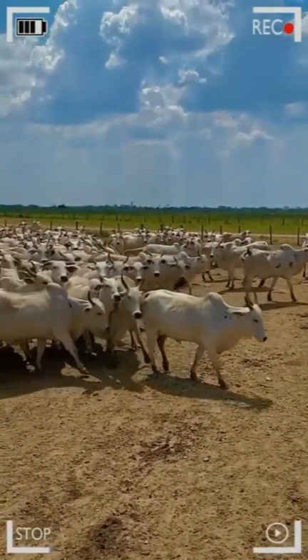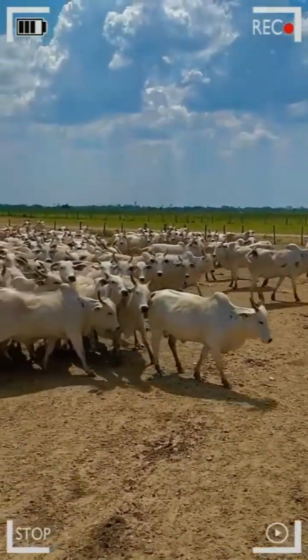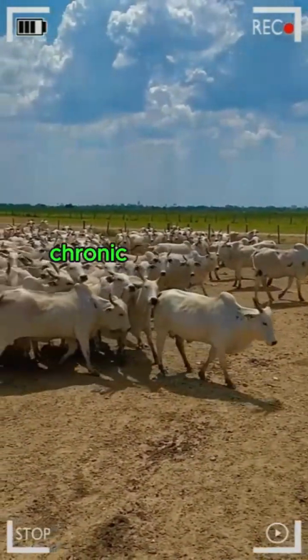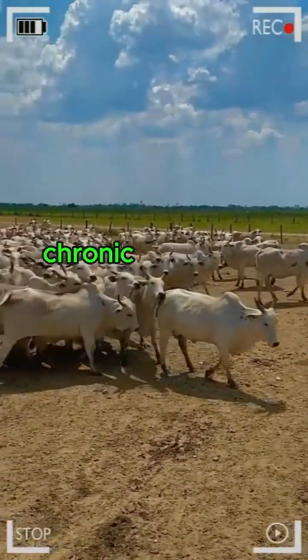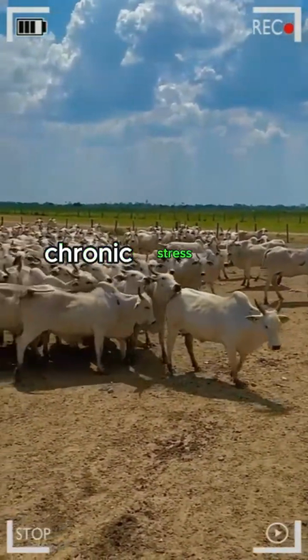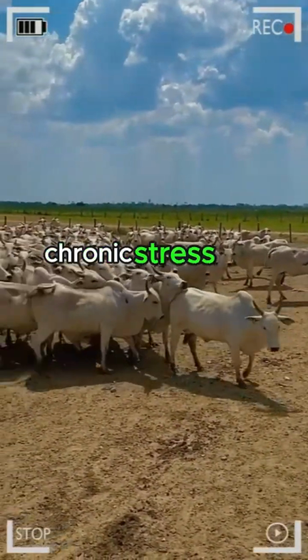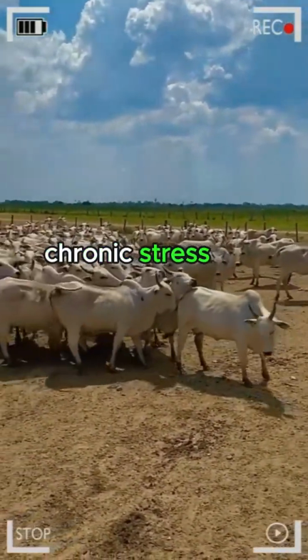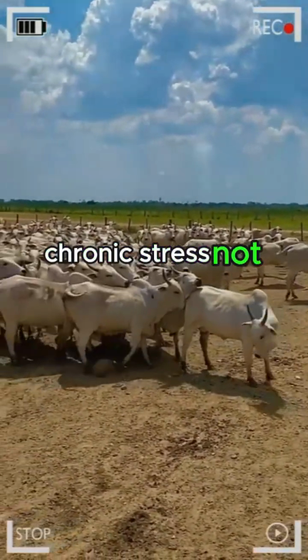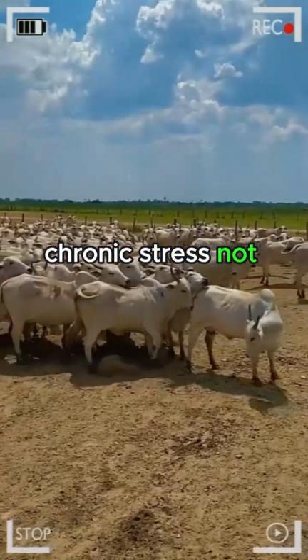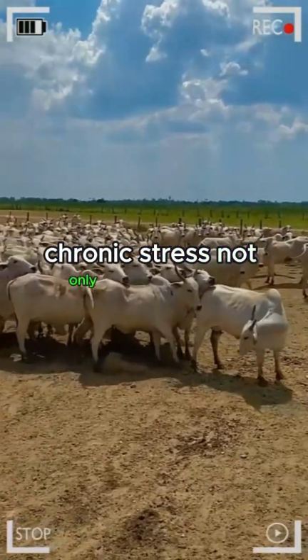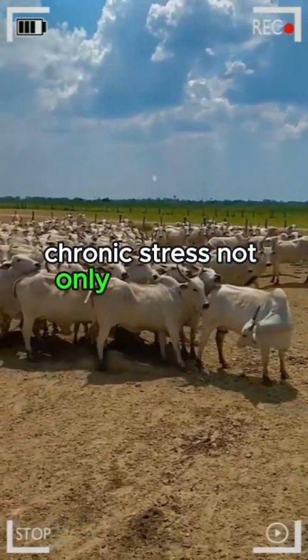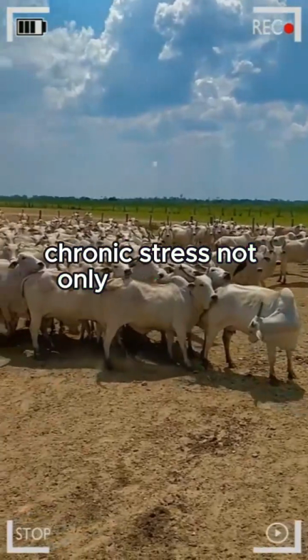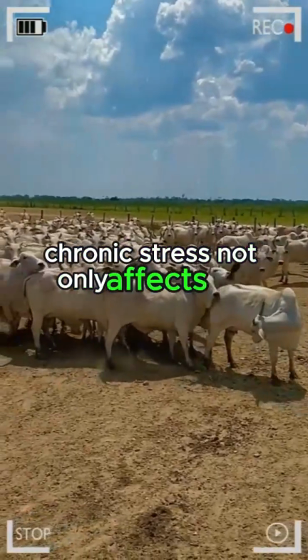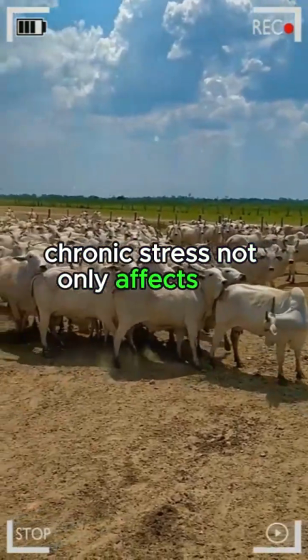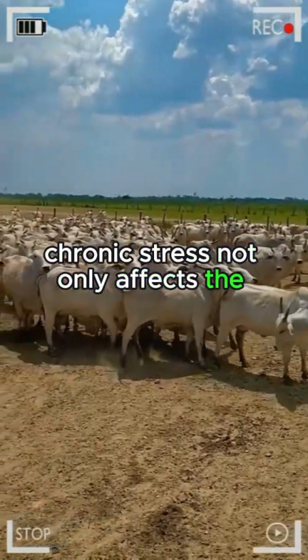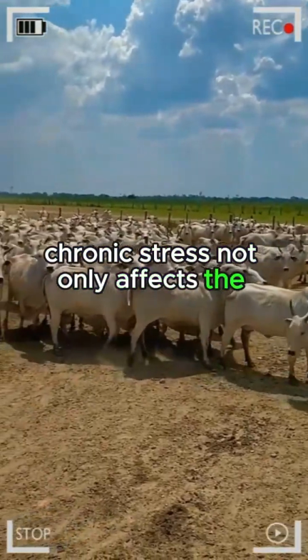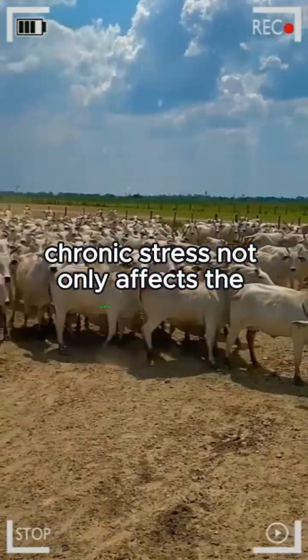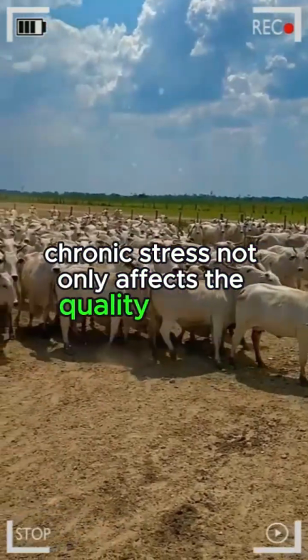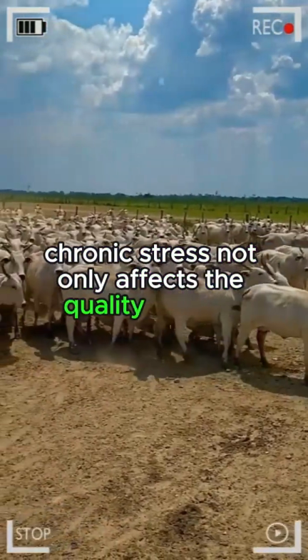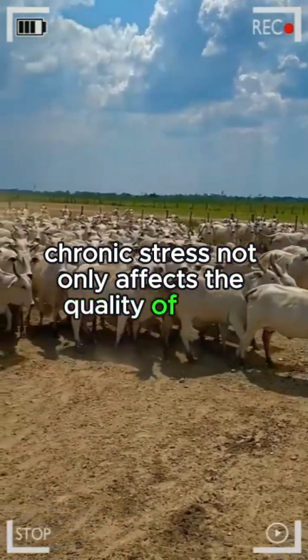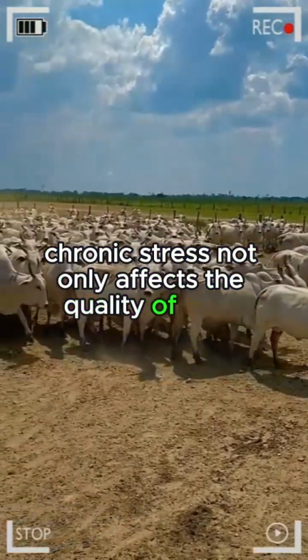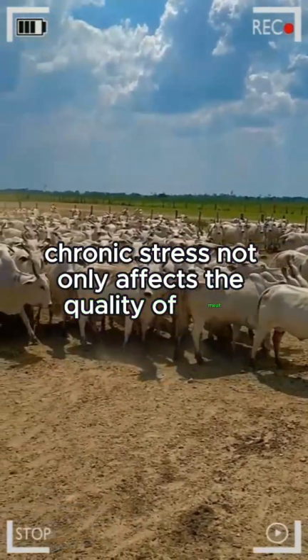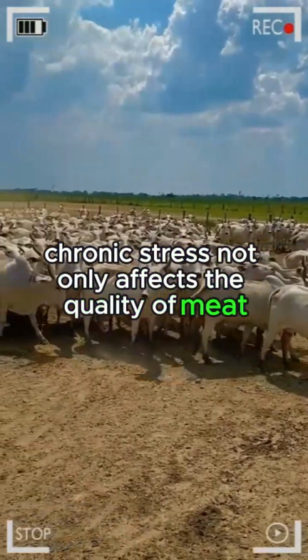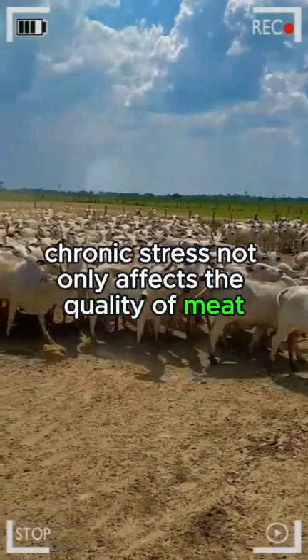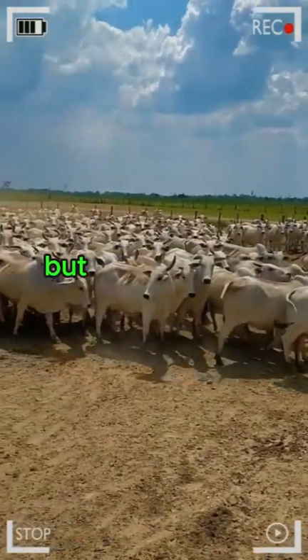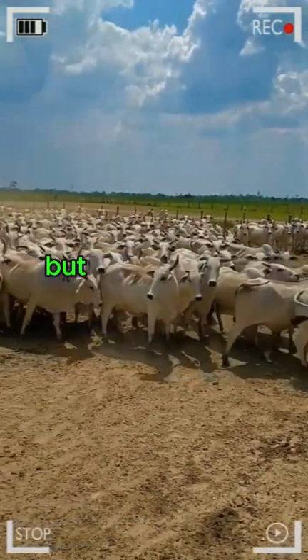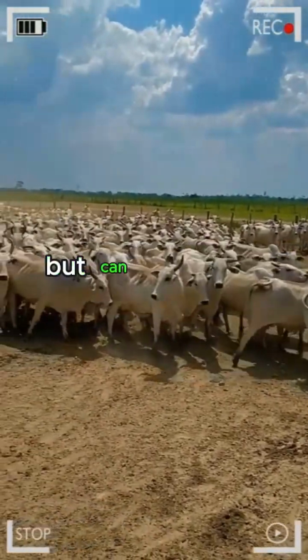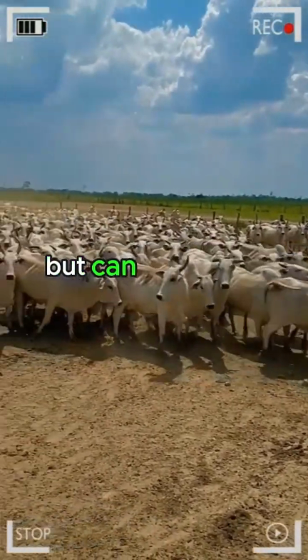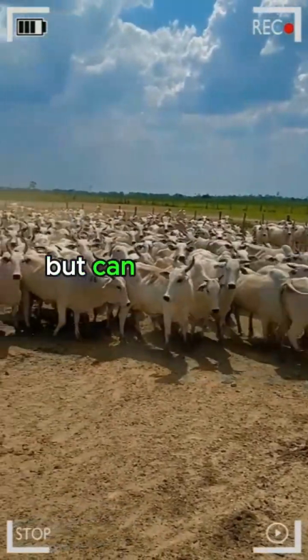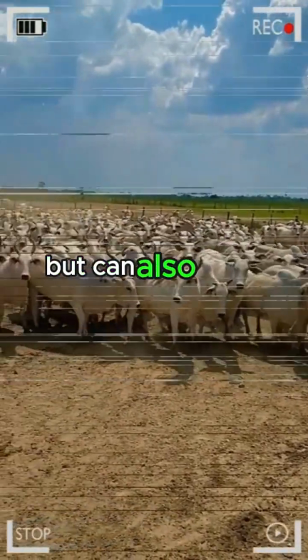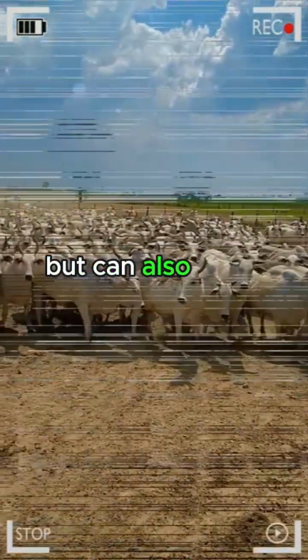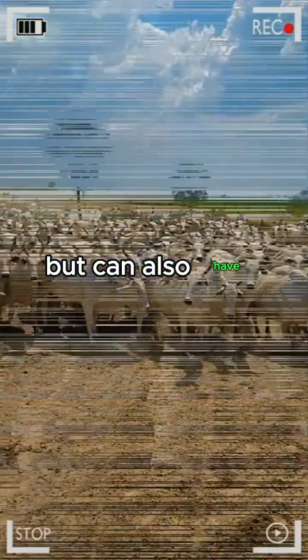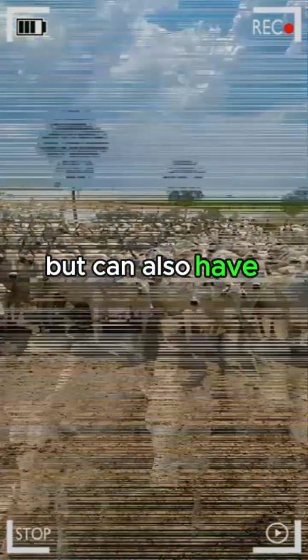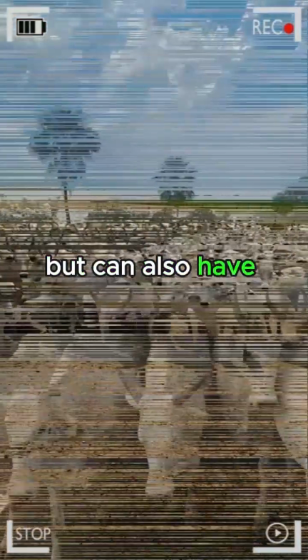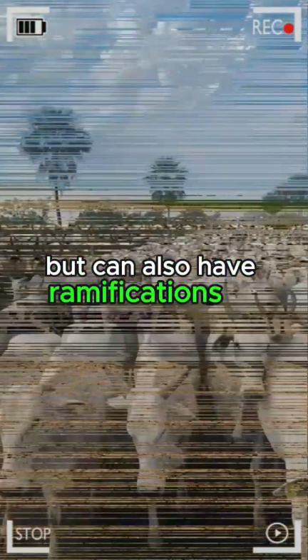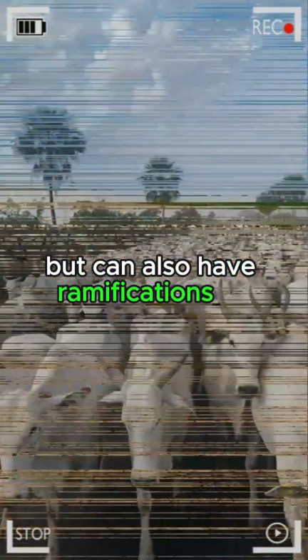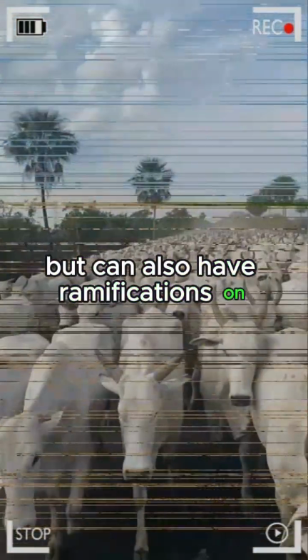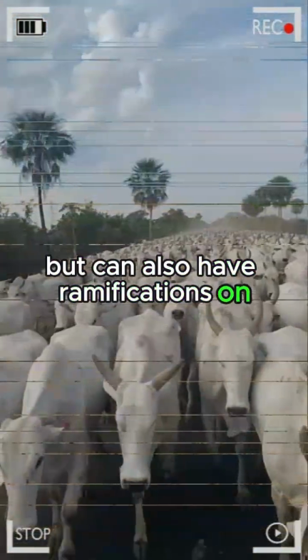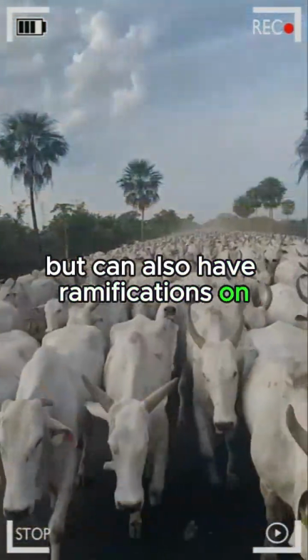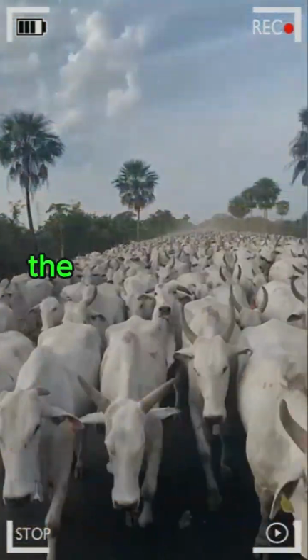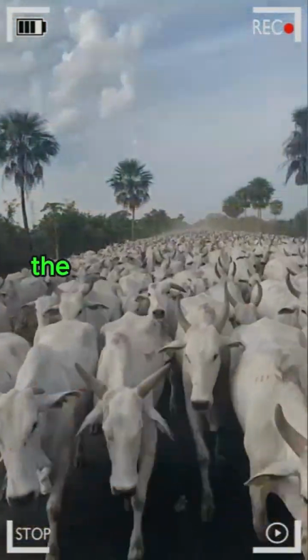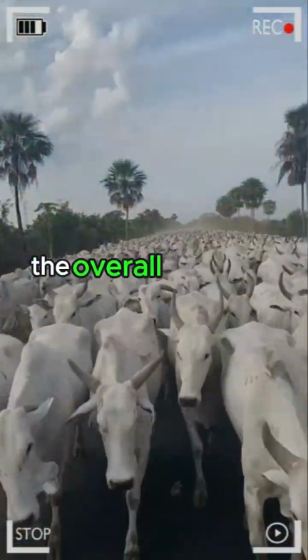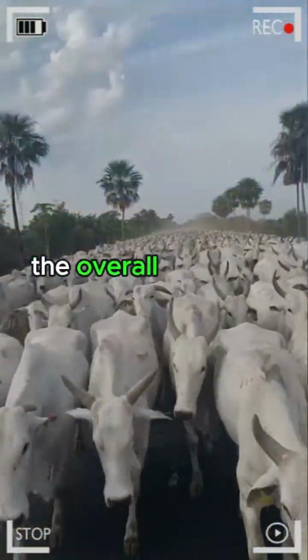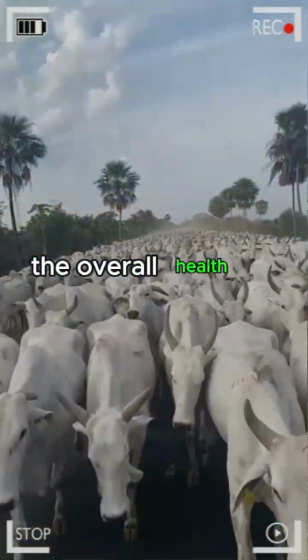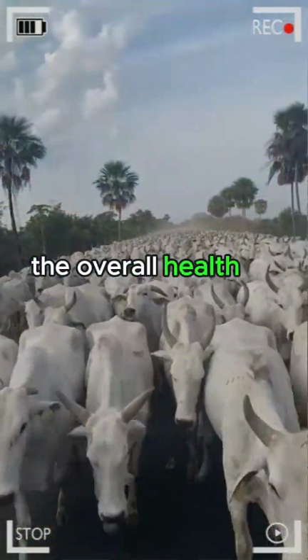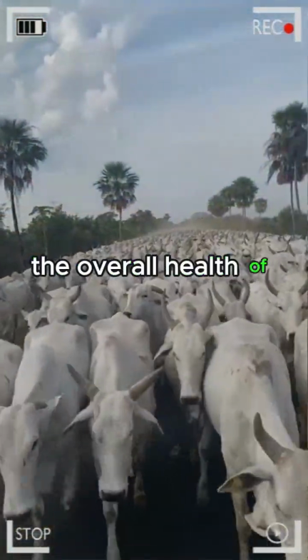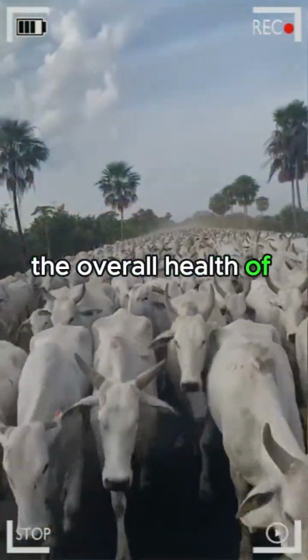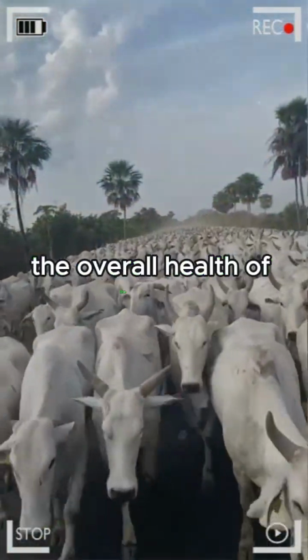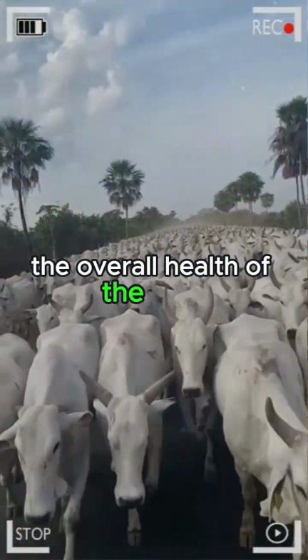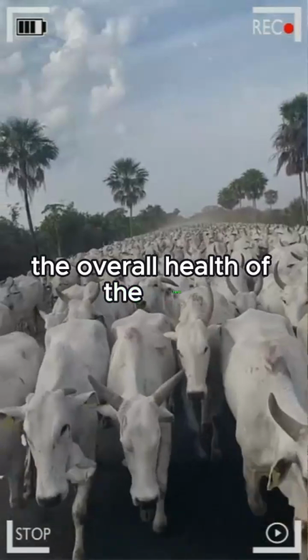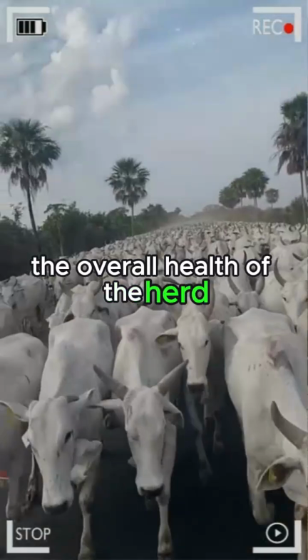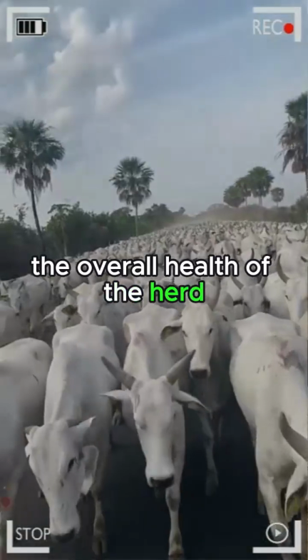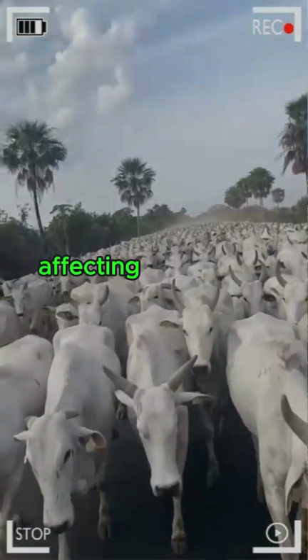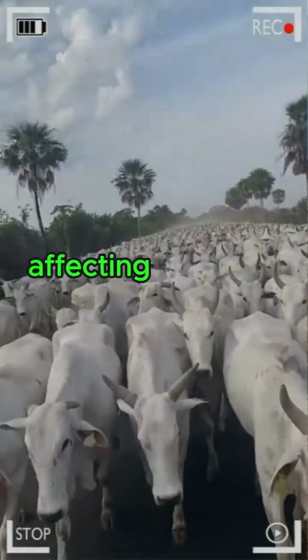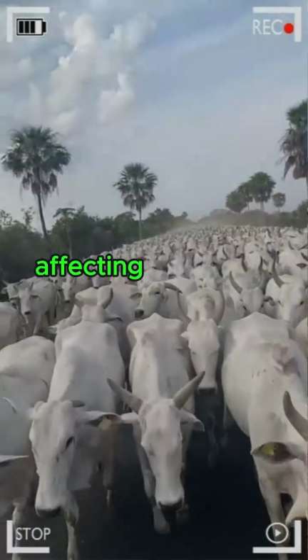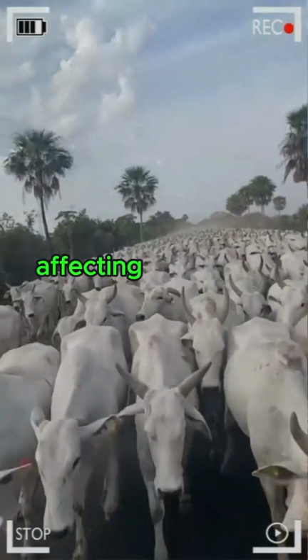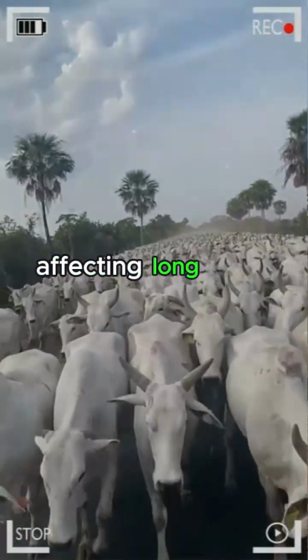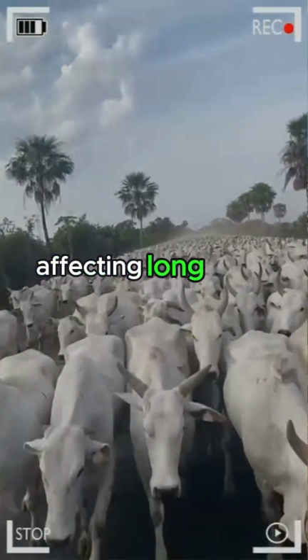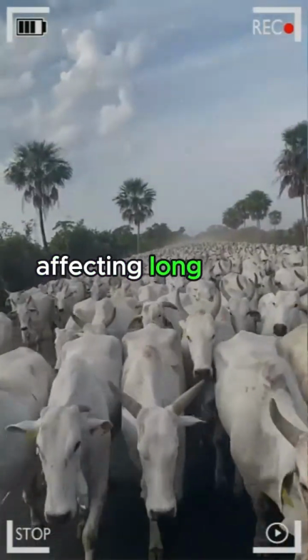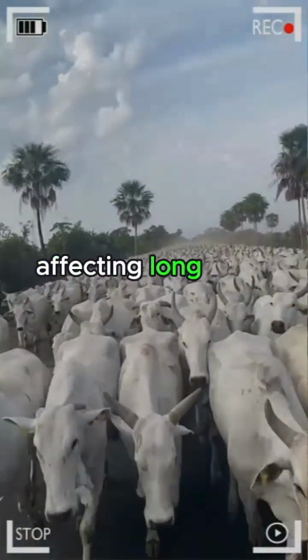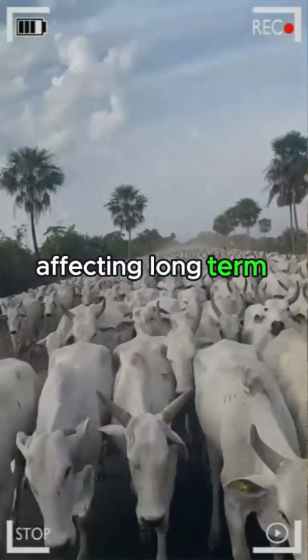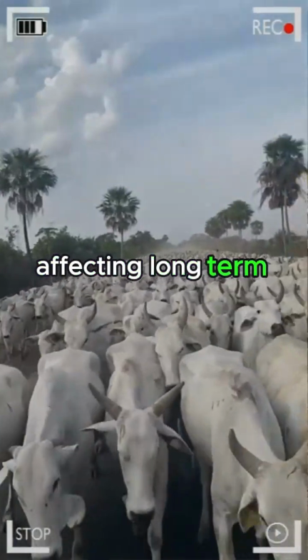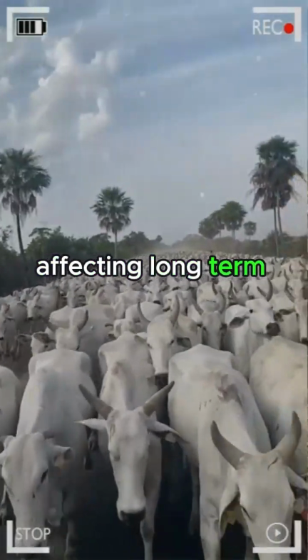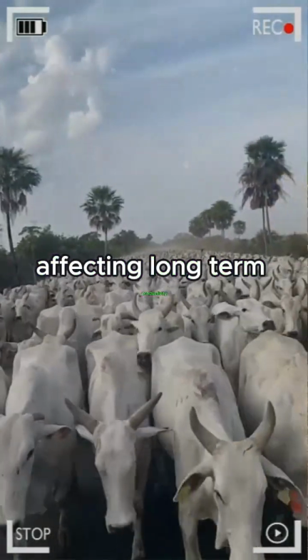Chronic stress not only affects the quality of meat but can also have ramifications on the overall health of the herd, affecting long-term productivity.